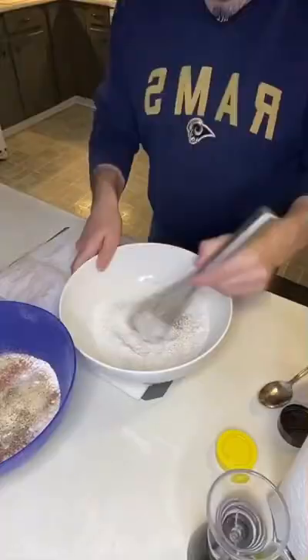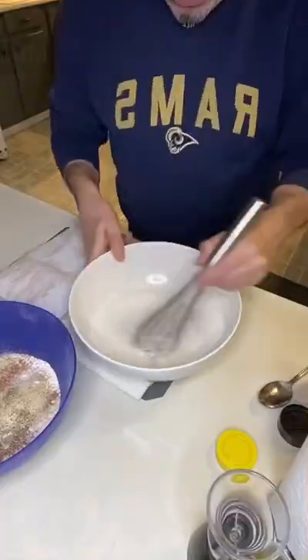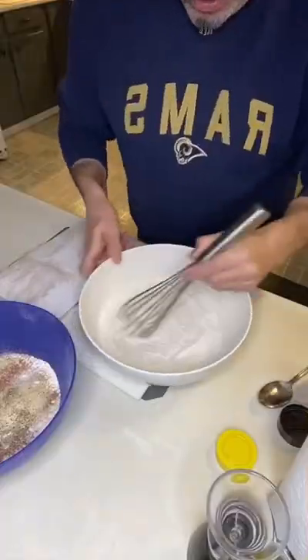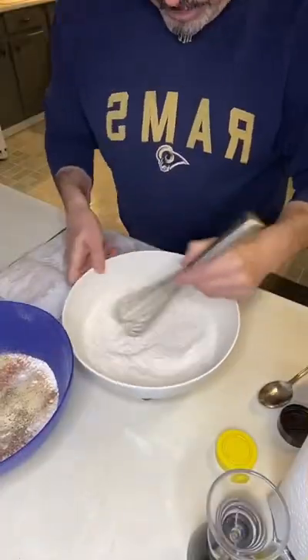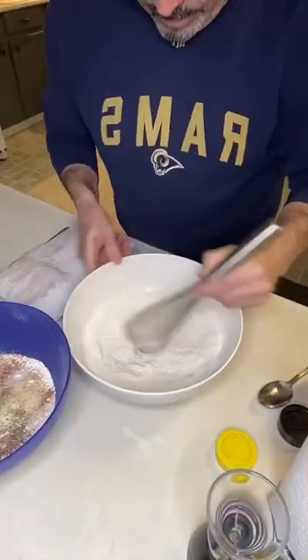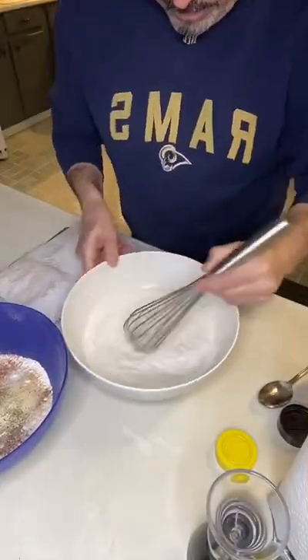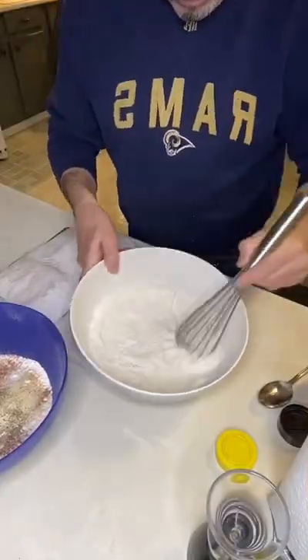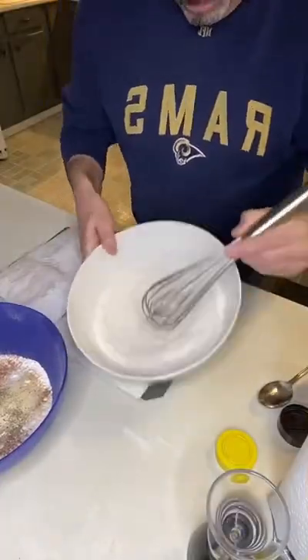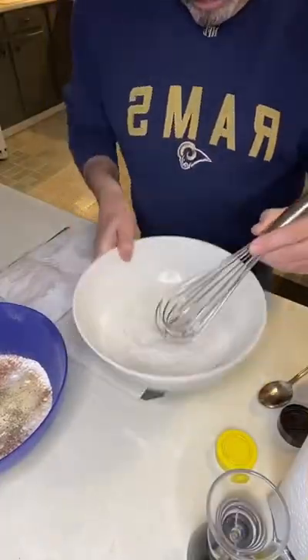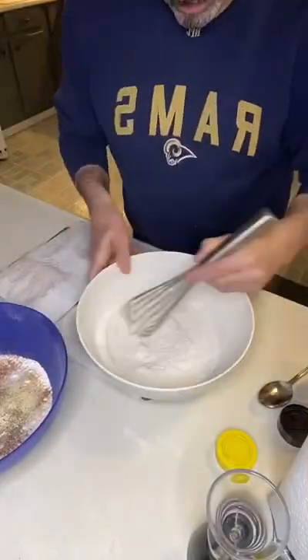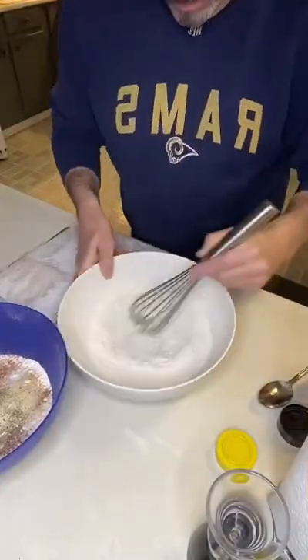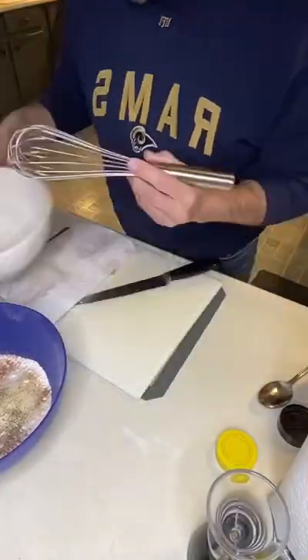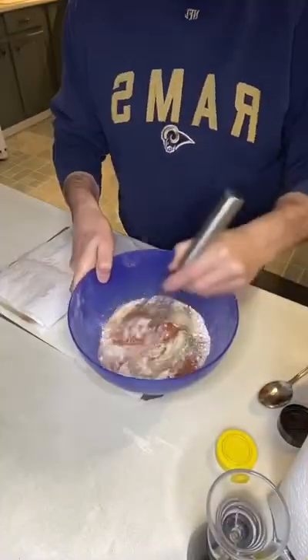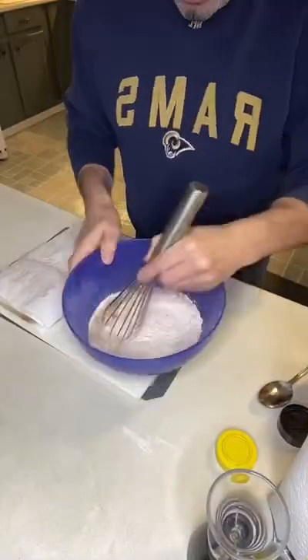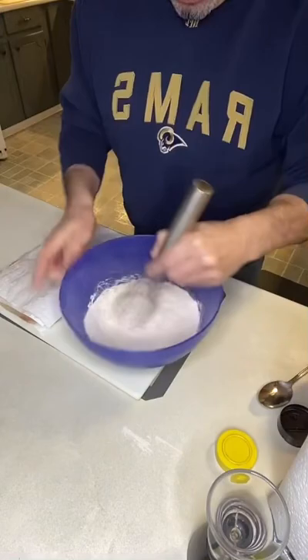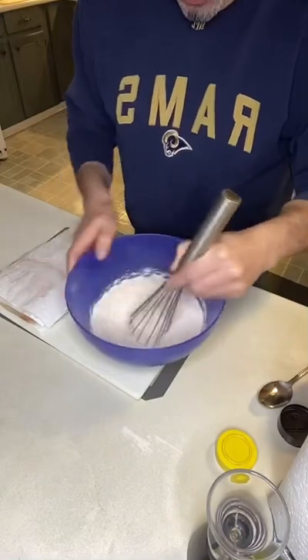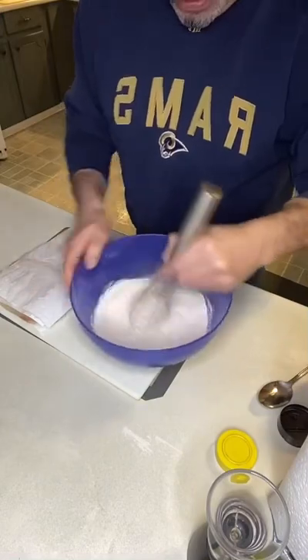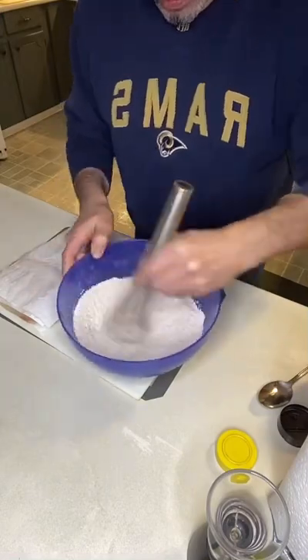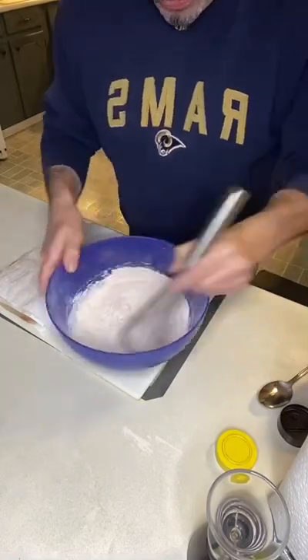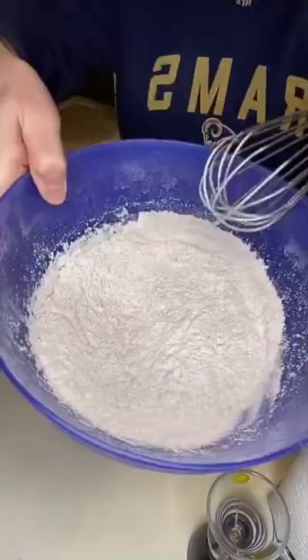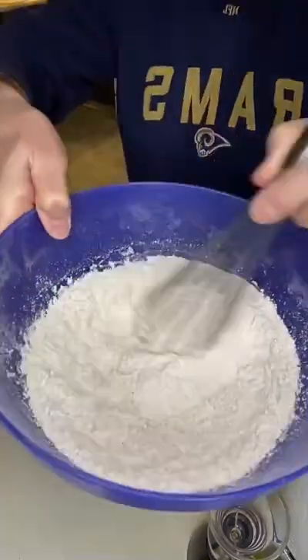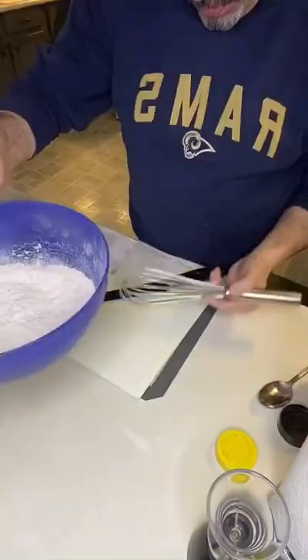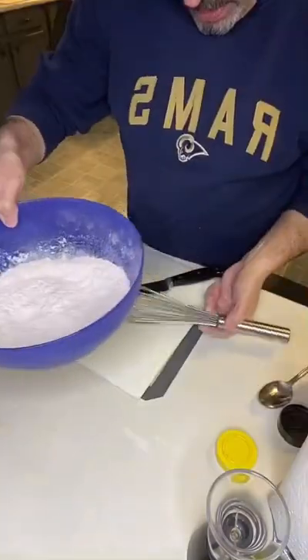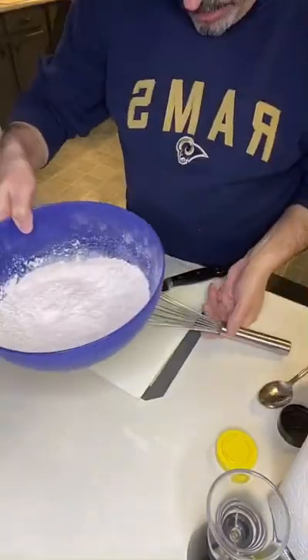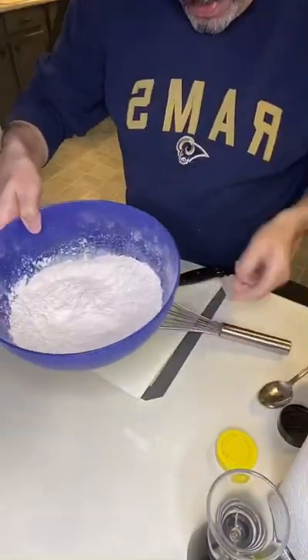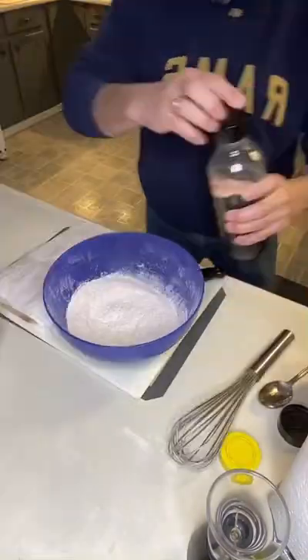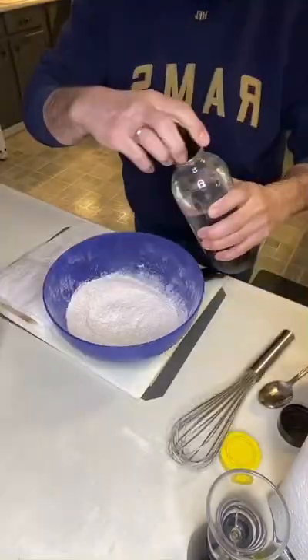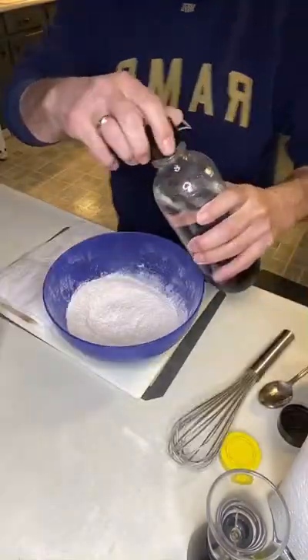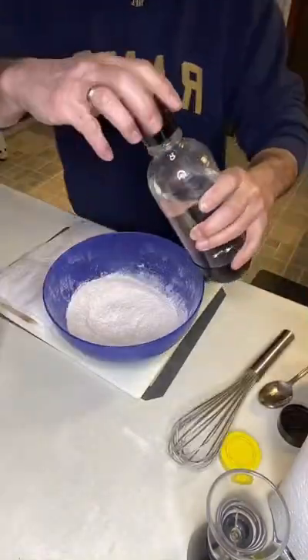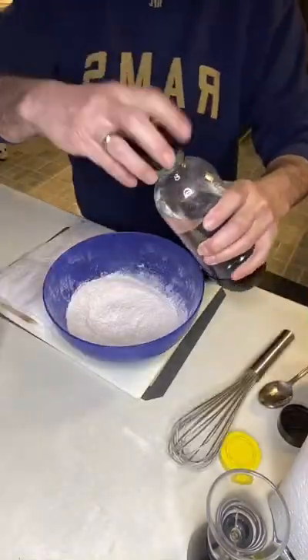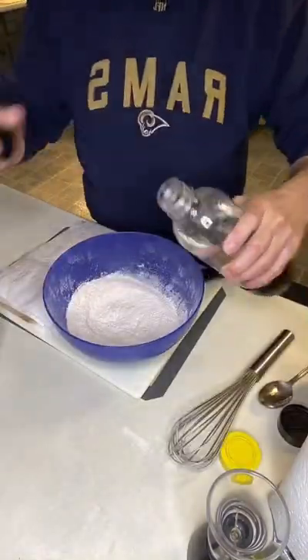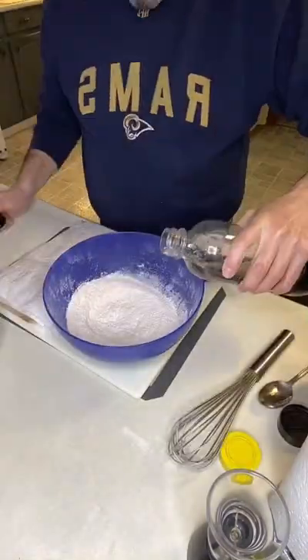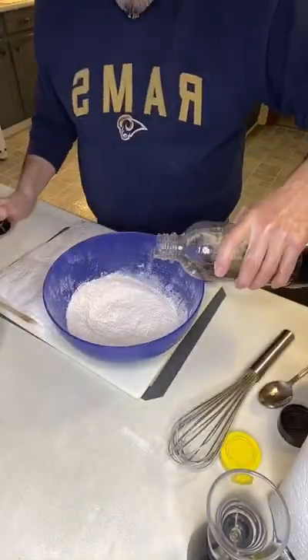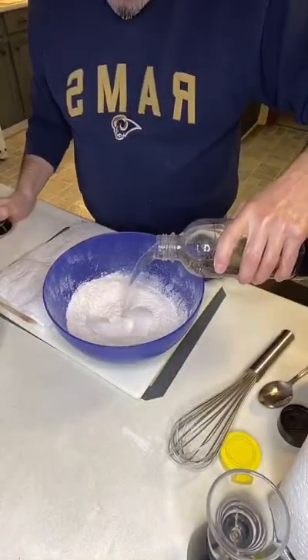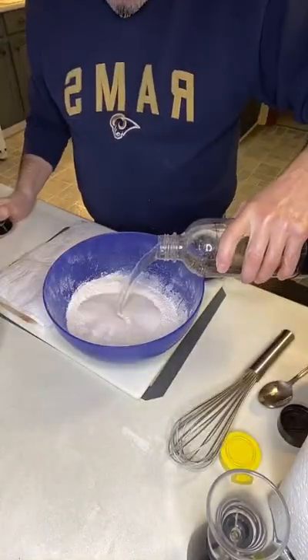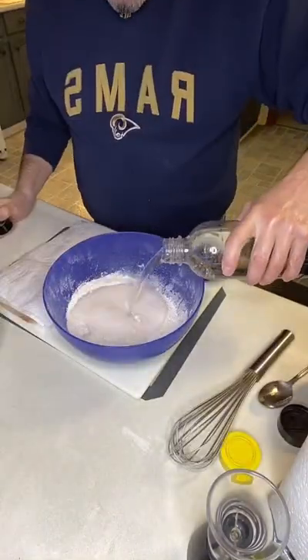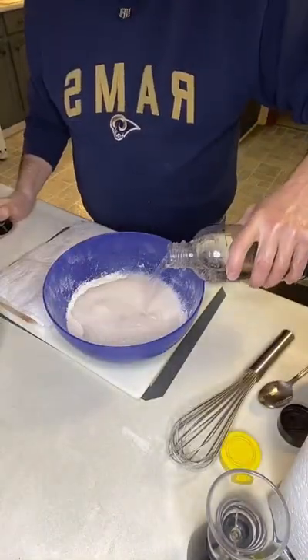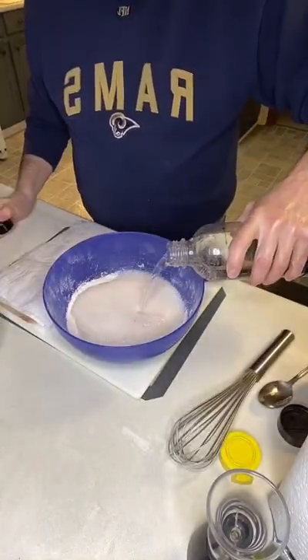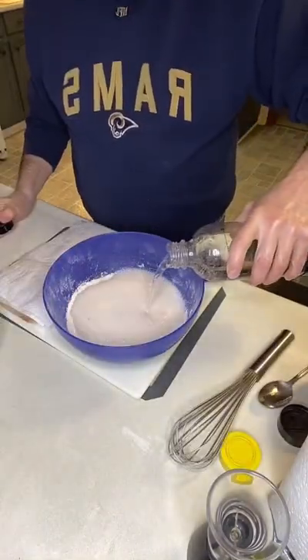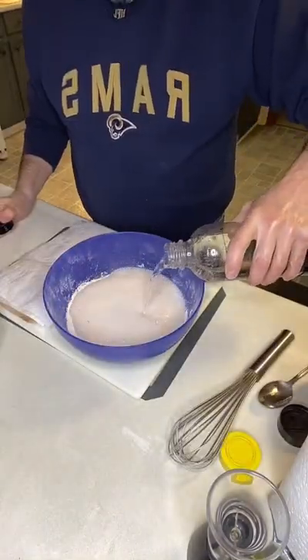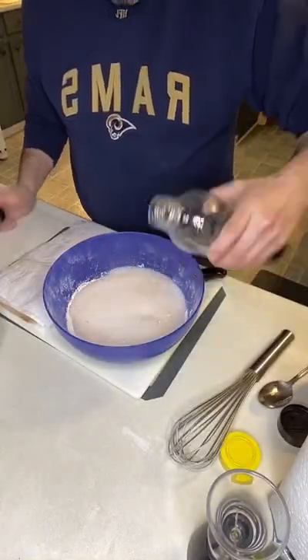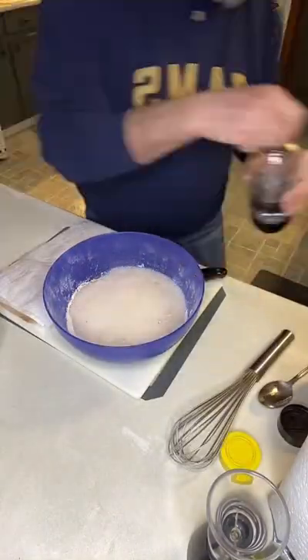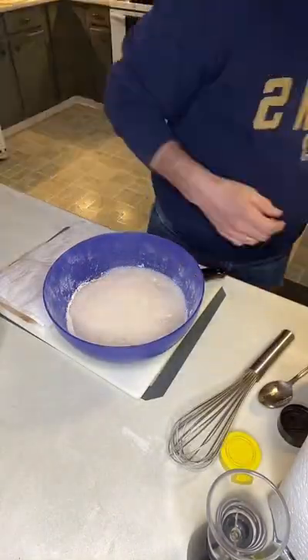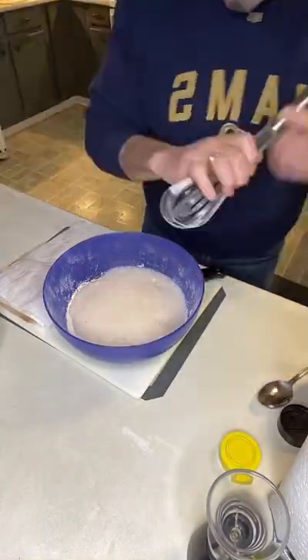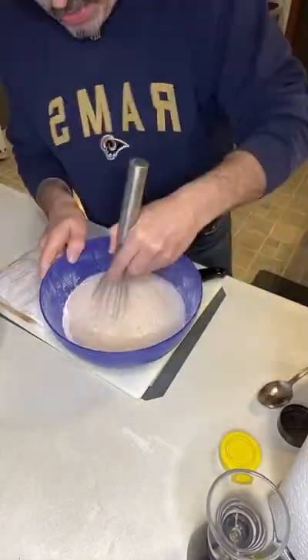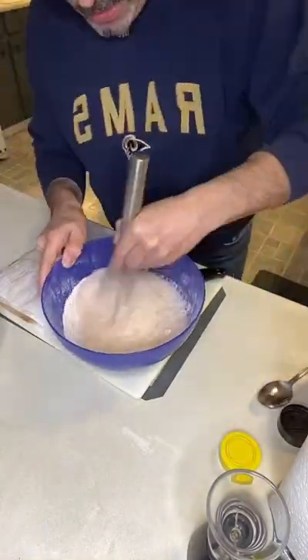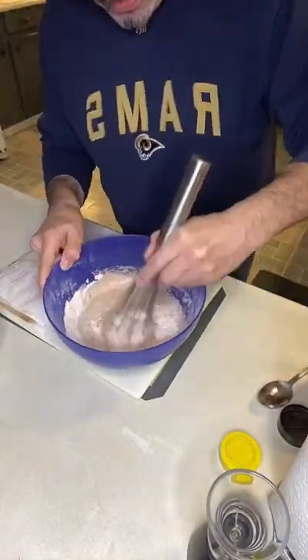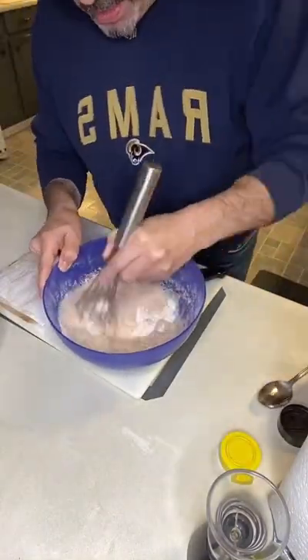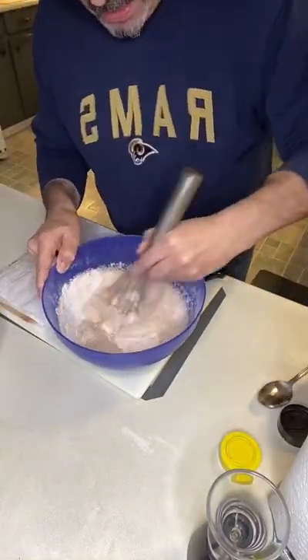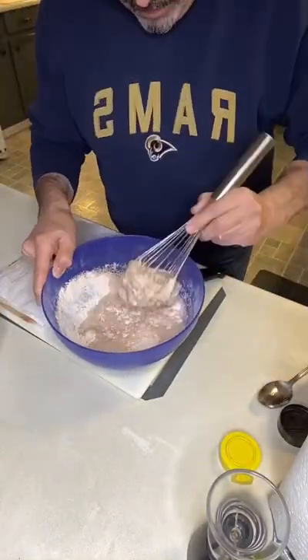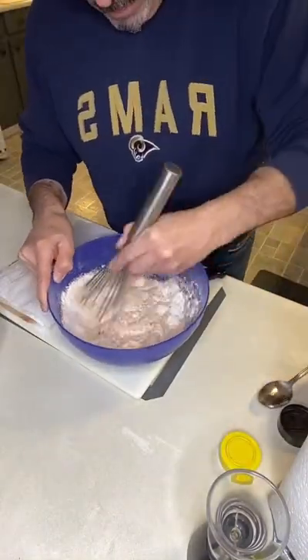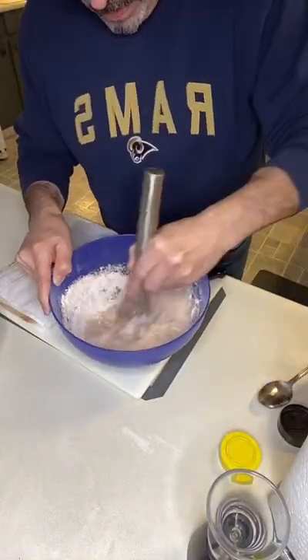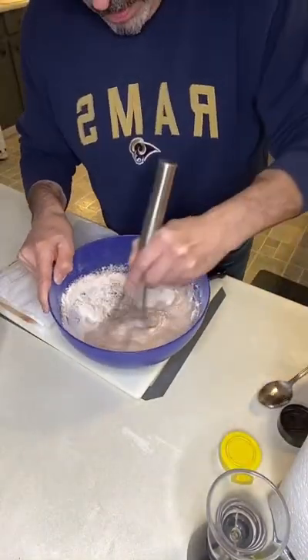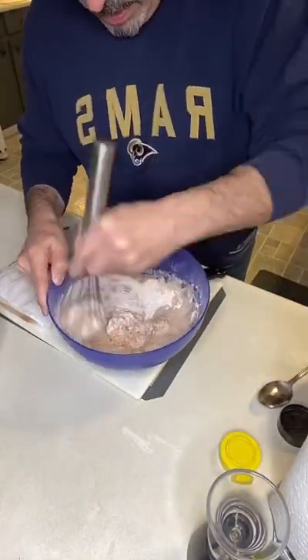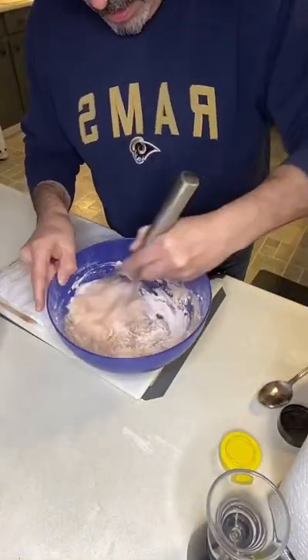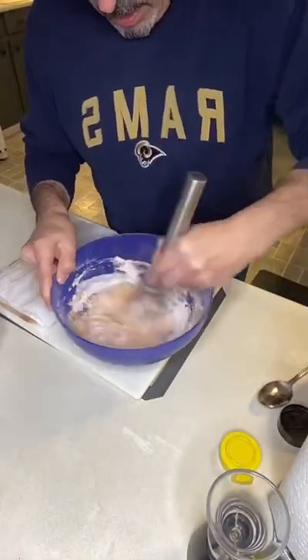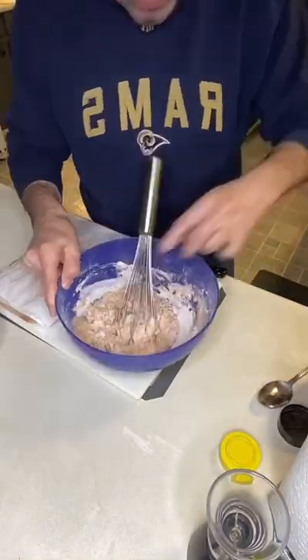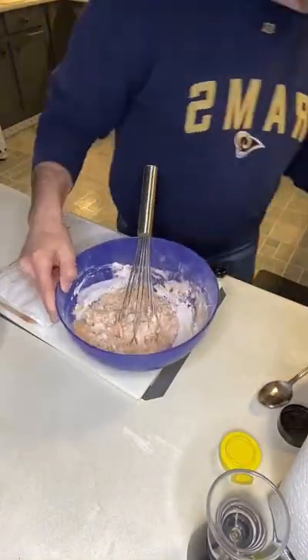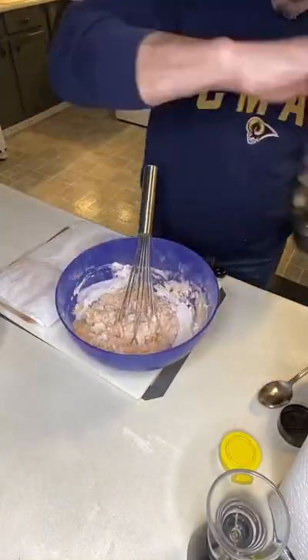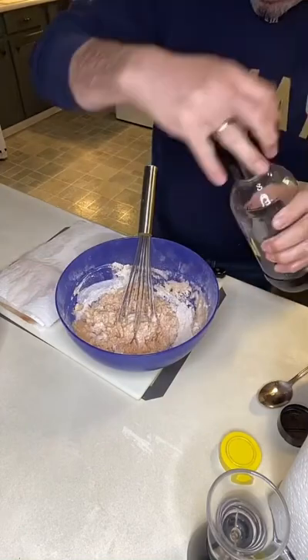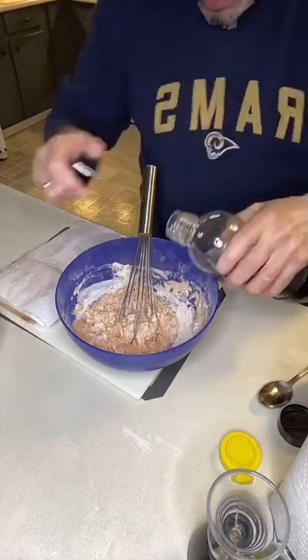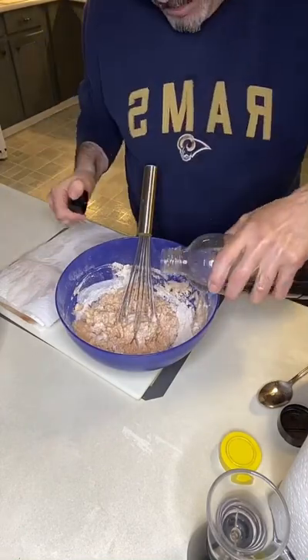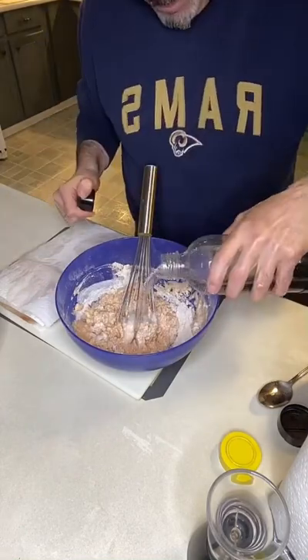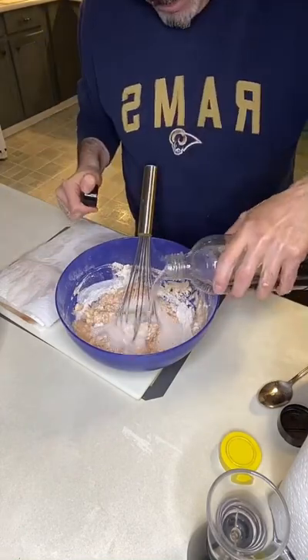In a separate bowl, you're going to prepare one cup of flour with salt and pepper, and you're going to sift both of those dry ingredients in each bowl well.